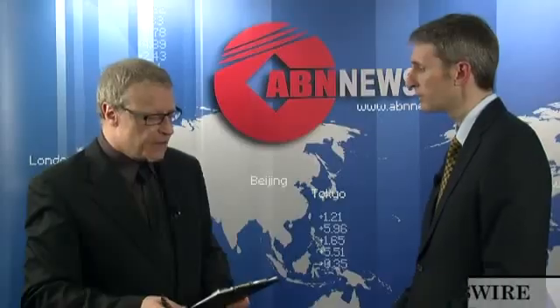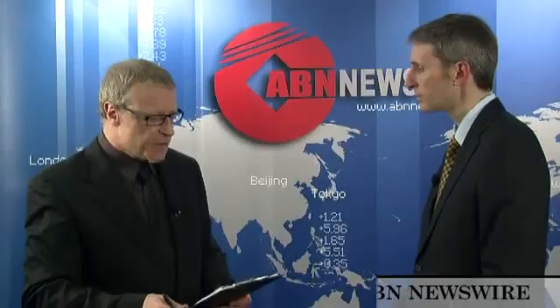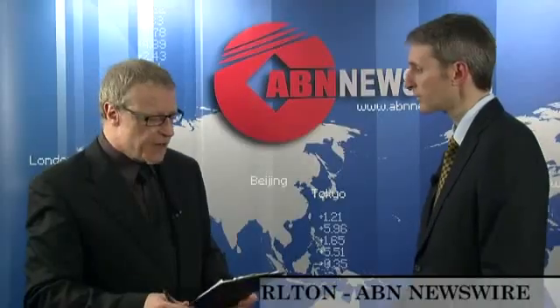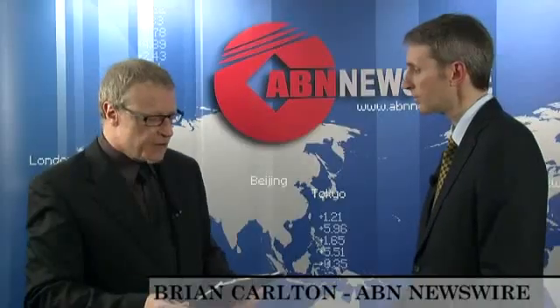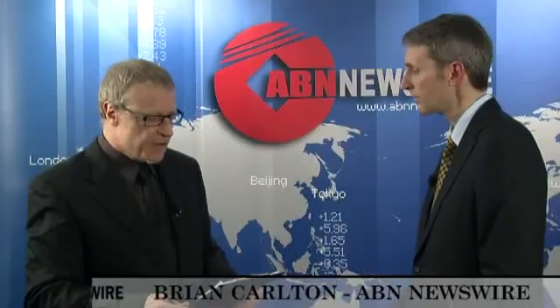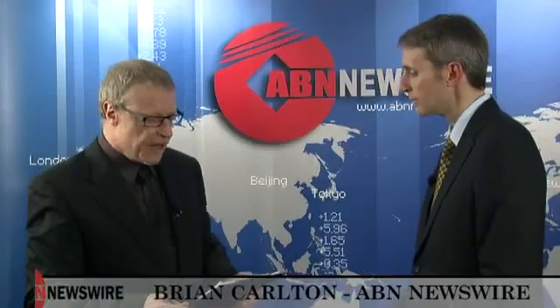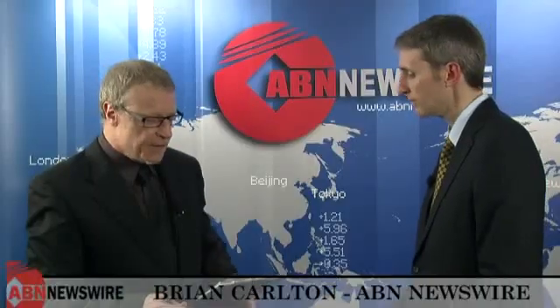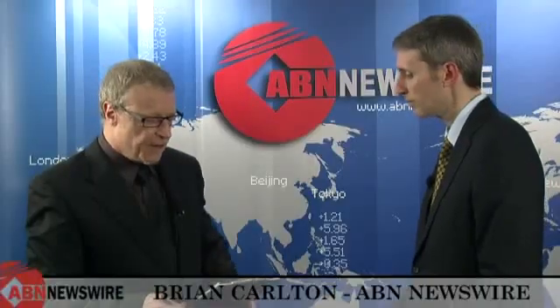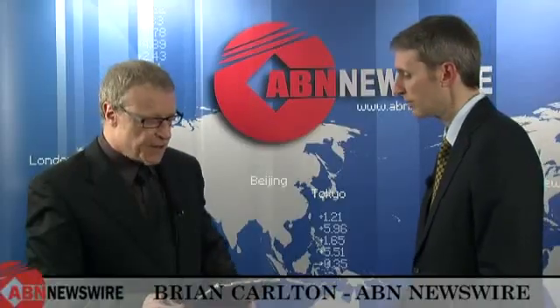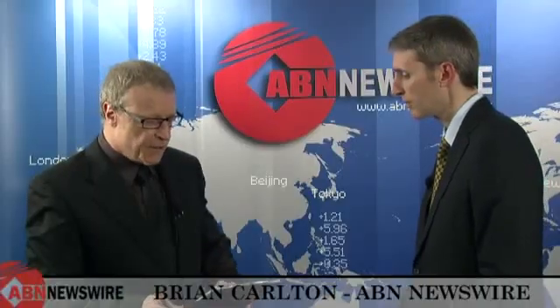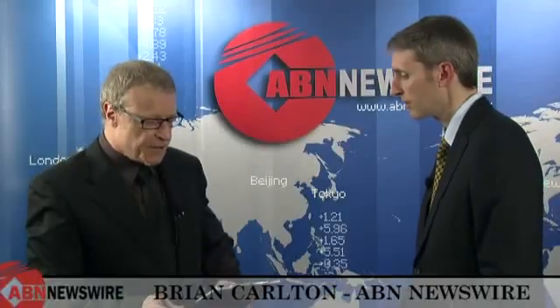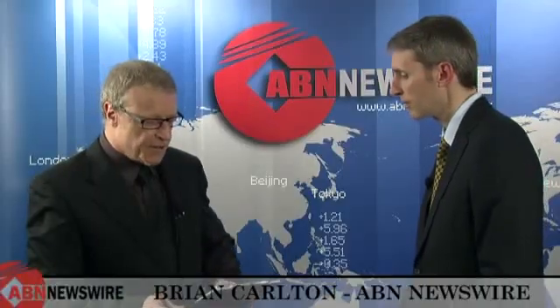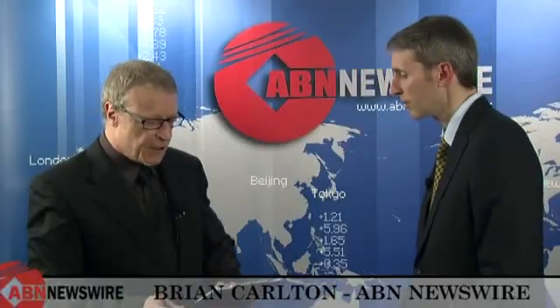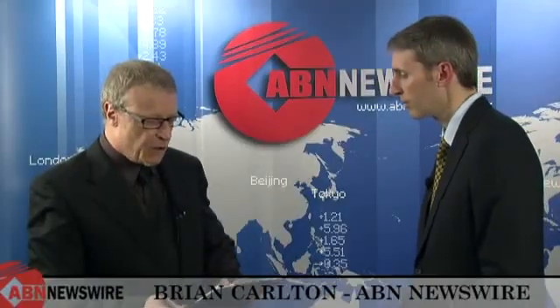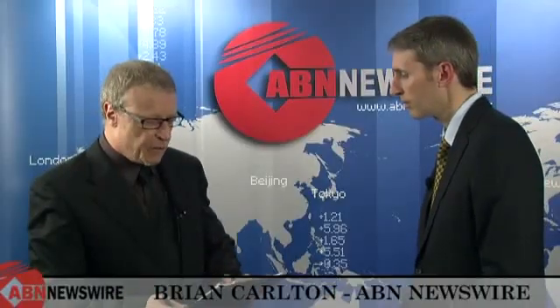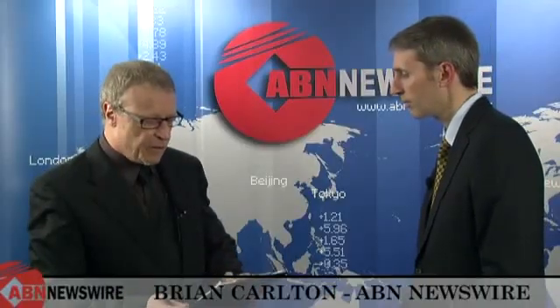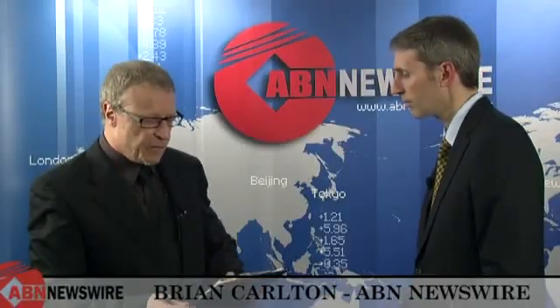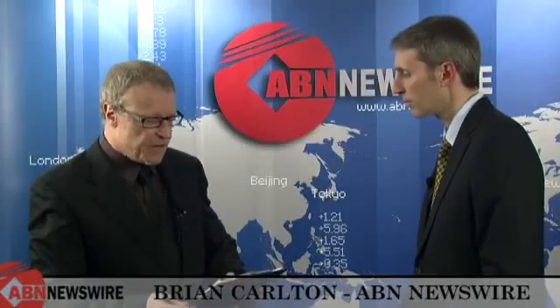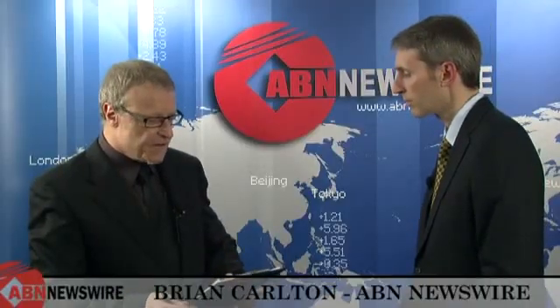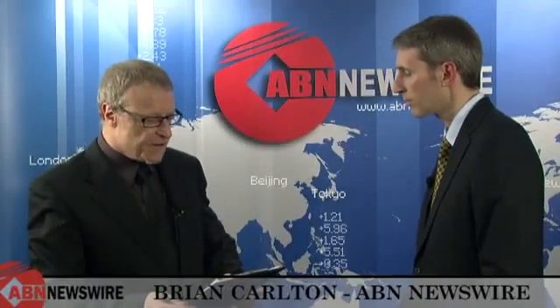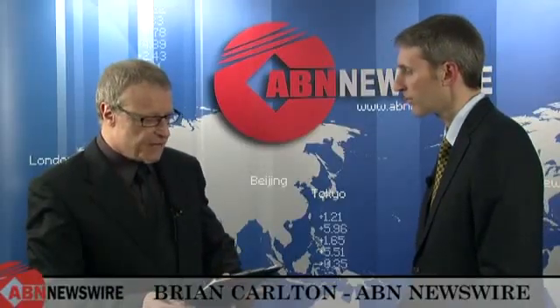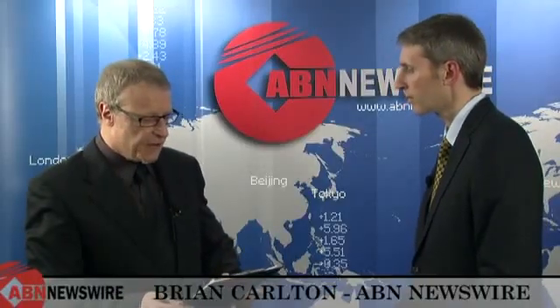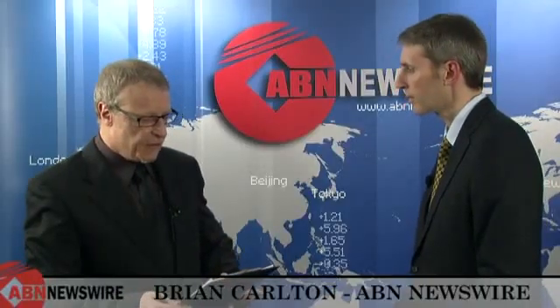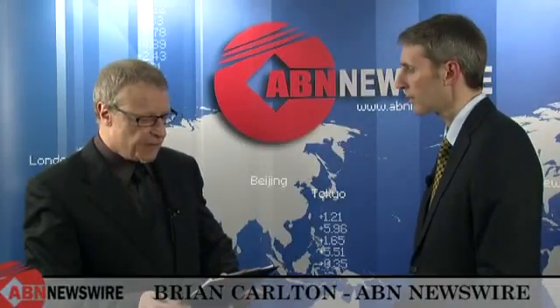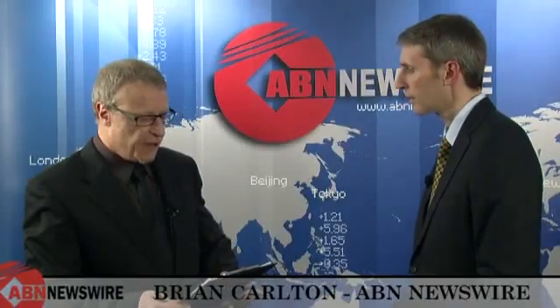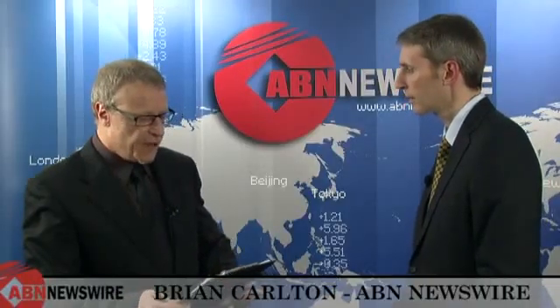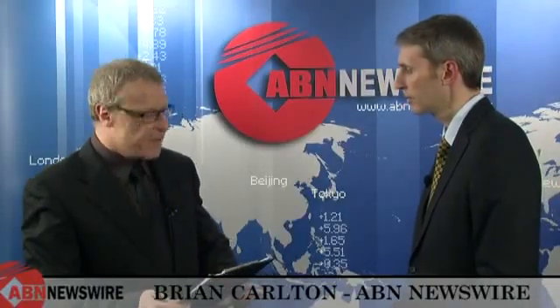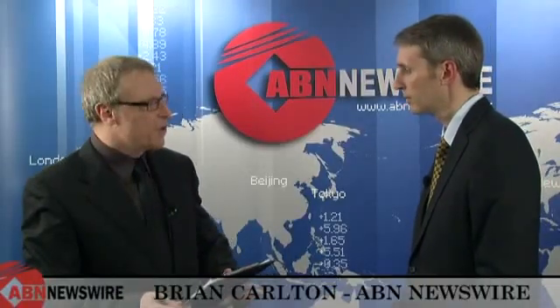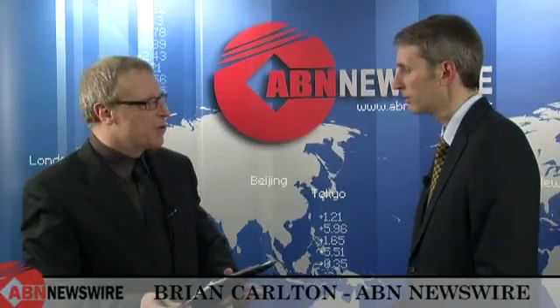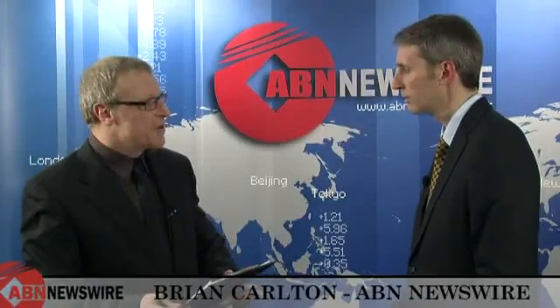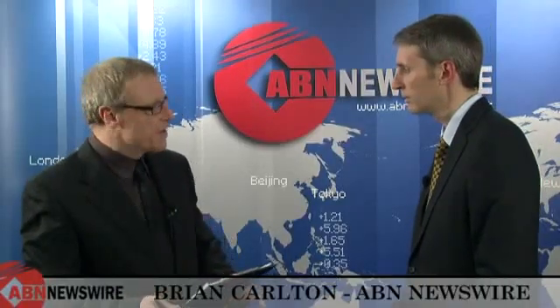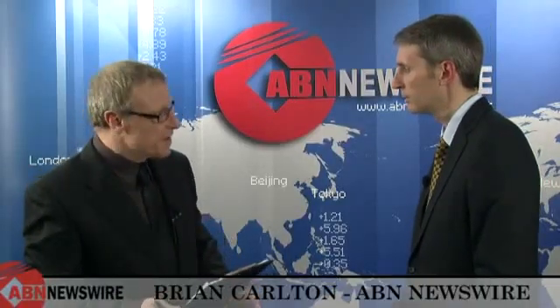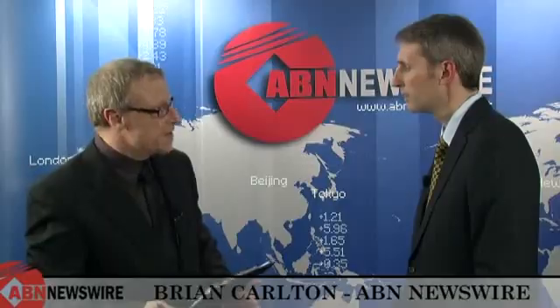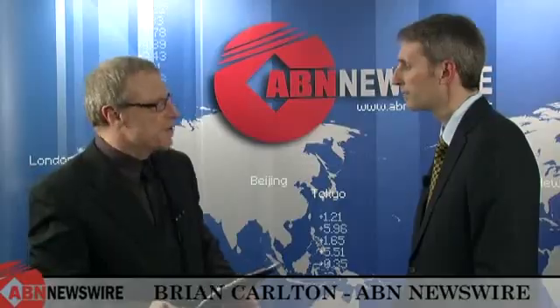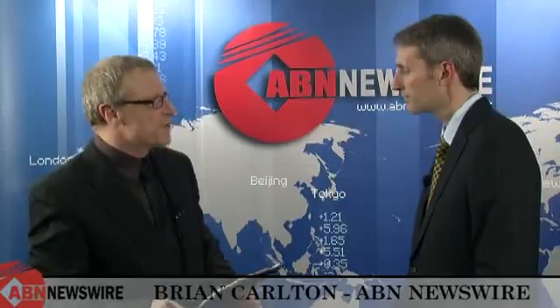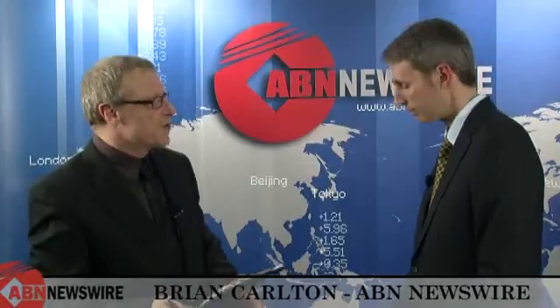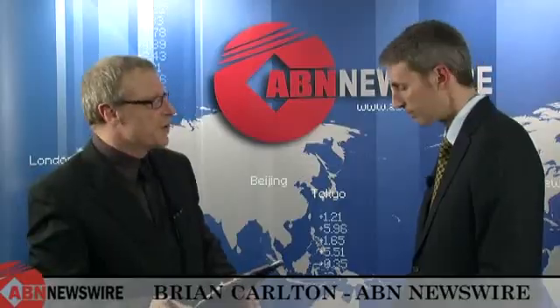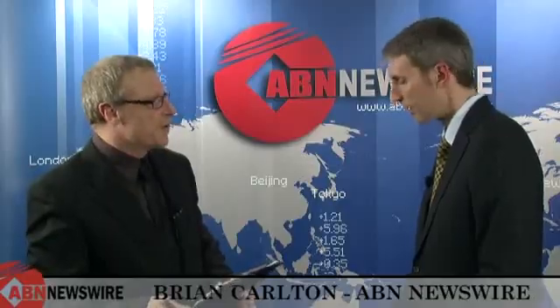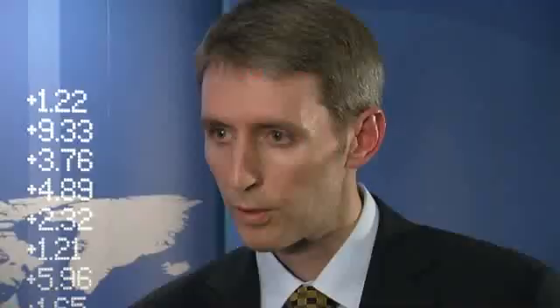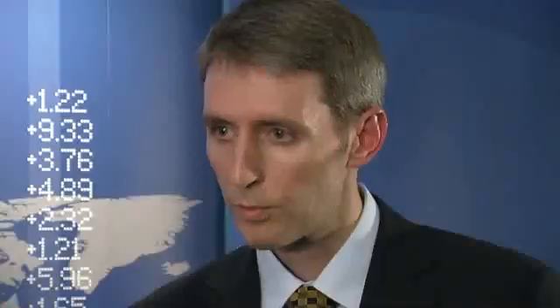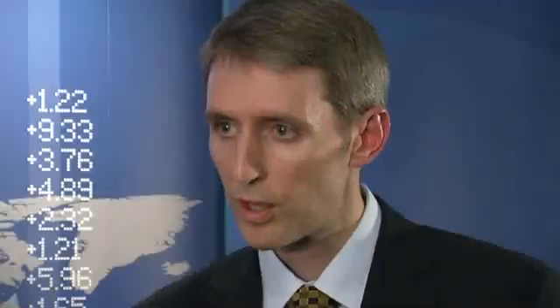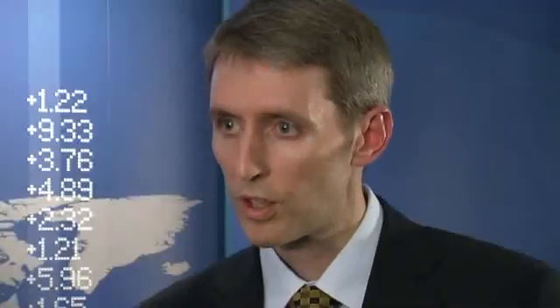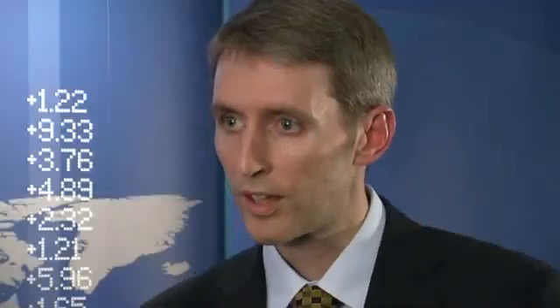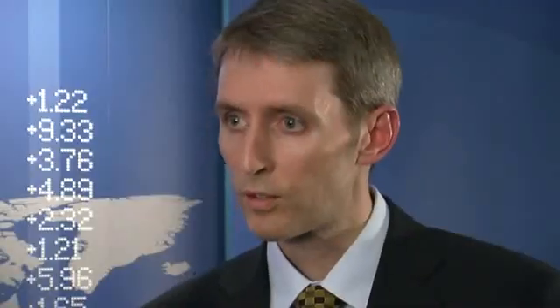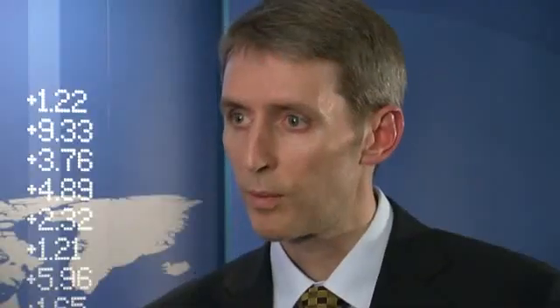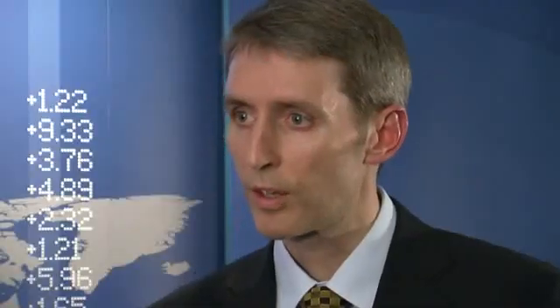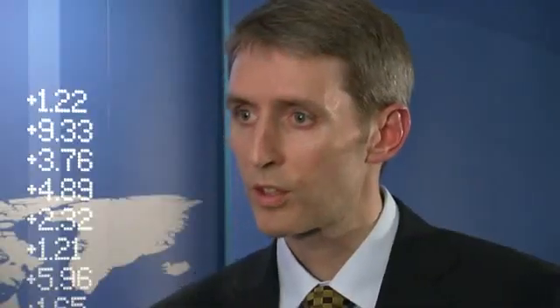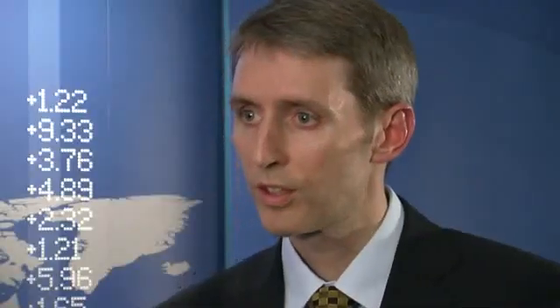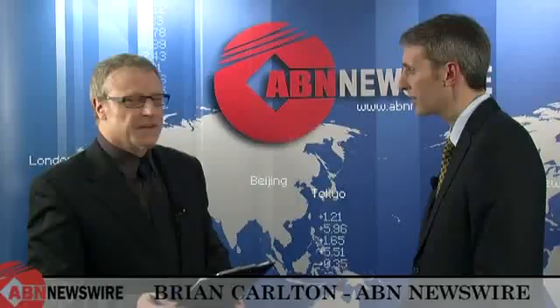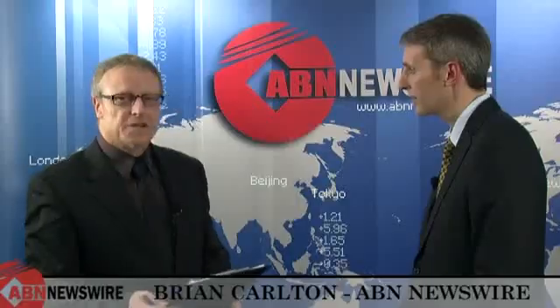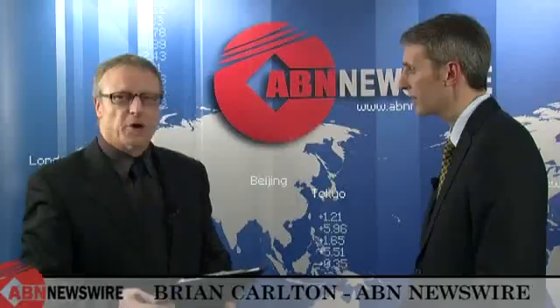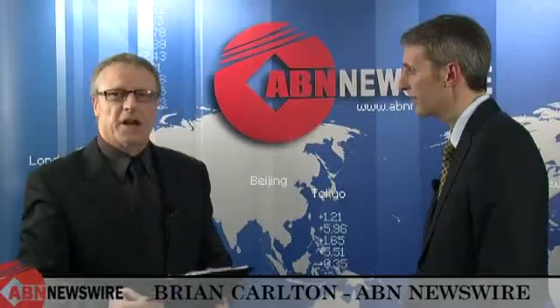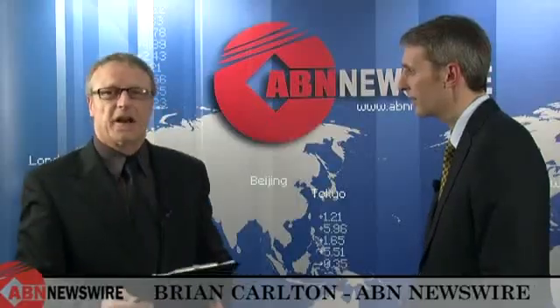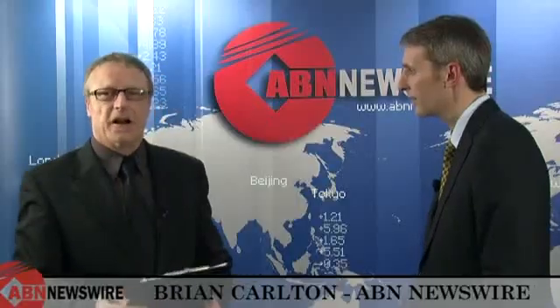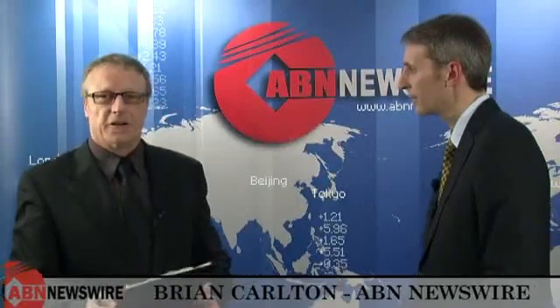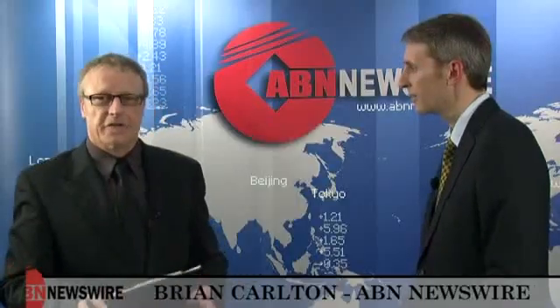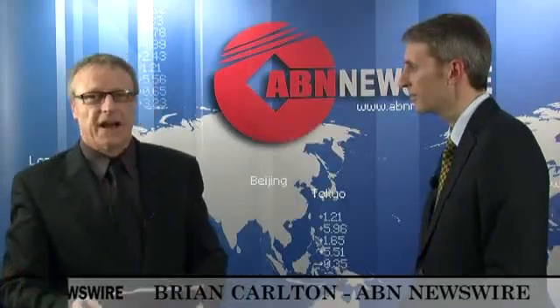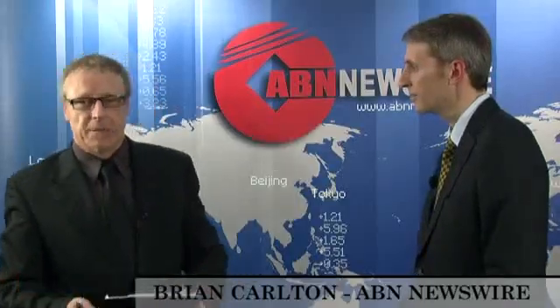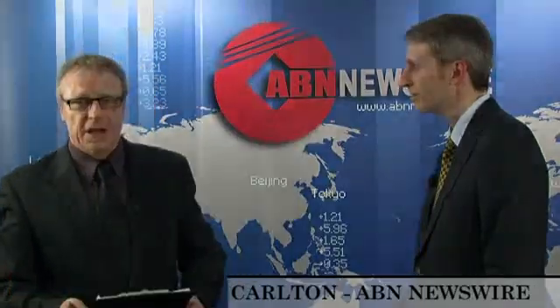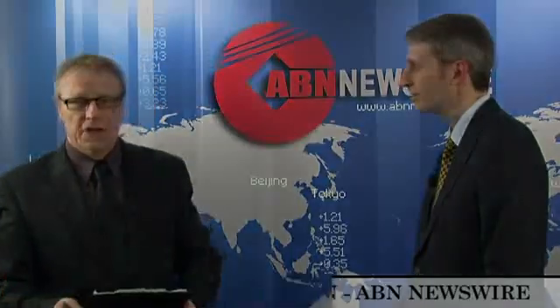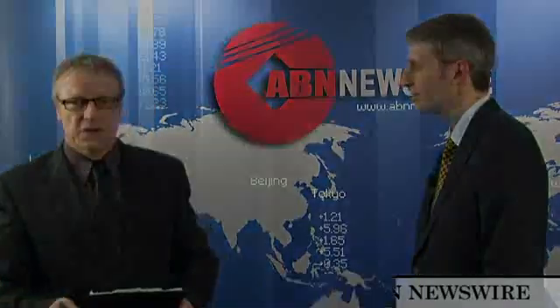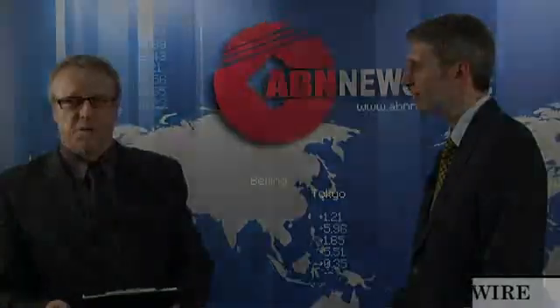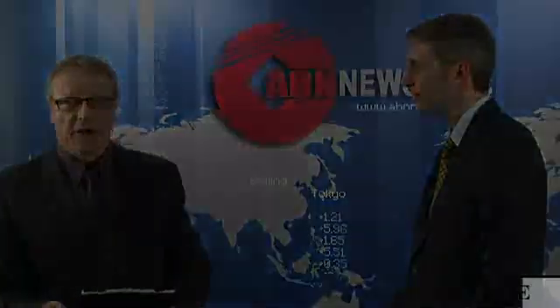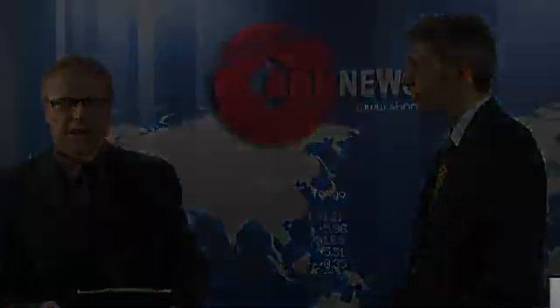Dr. Matthew James, Vice President Corporate and Business Development for Linus Corporation — thanks so much for joining me. It's a pleasure. Thanks very much. This is Brian Carlton for ABN Newswire.